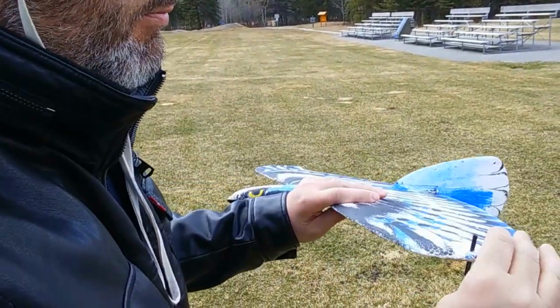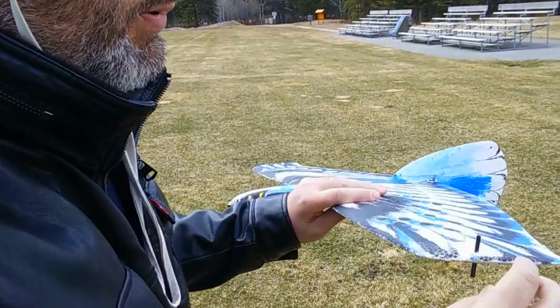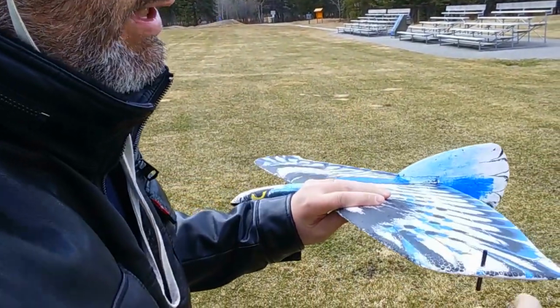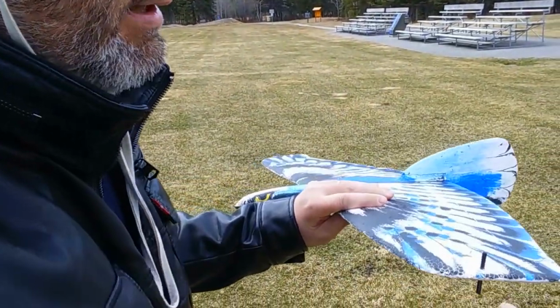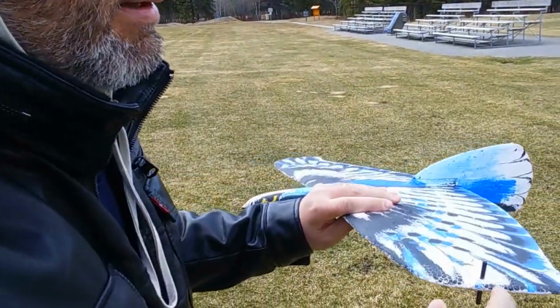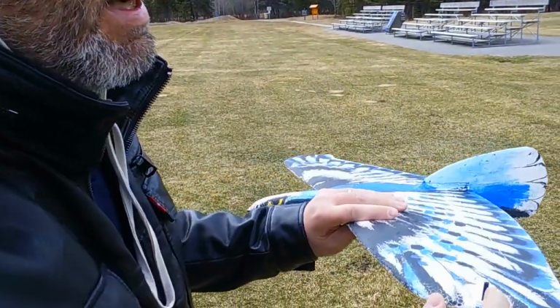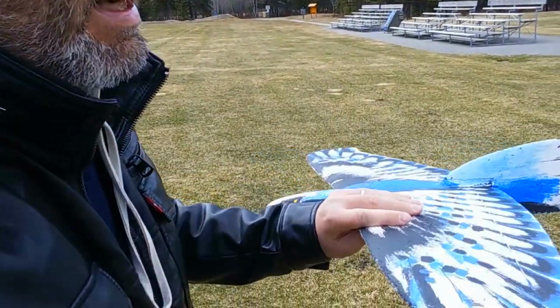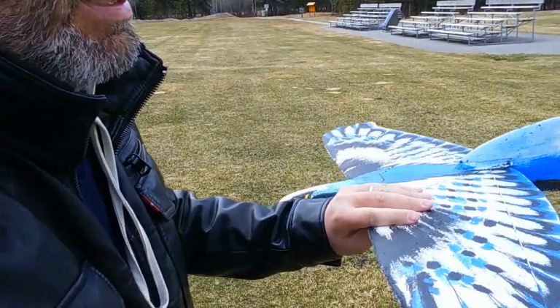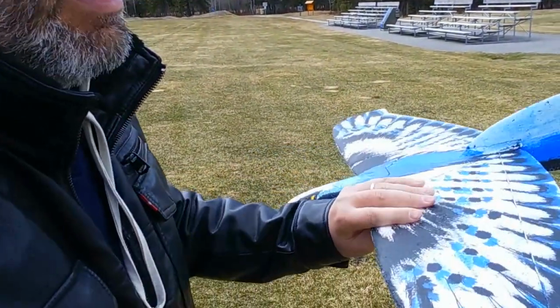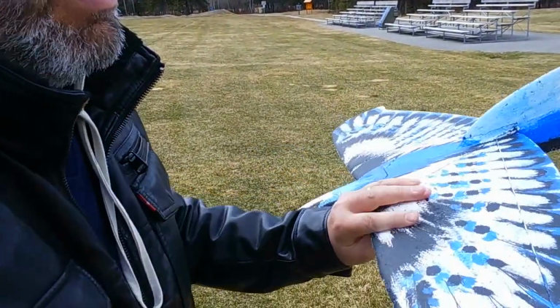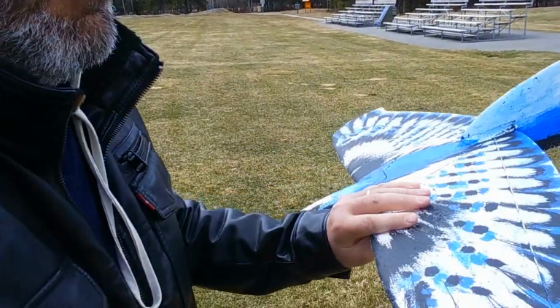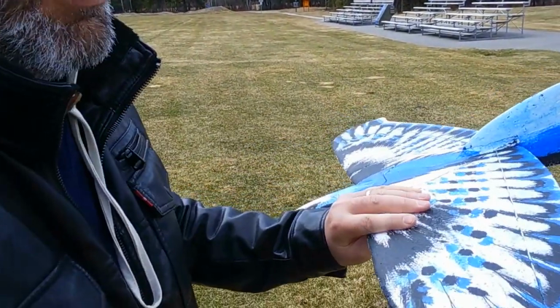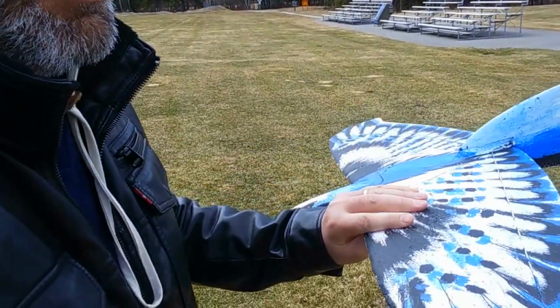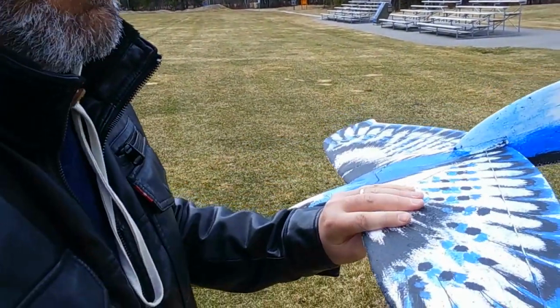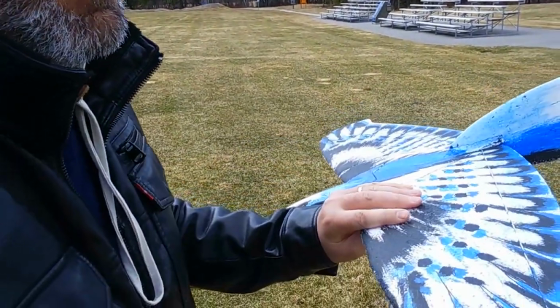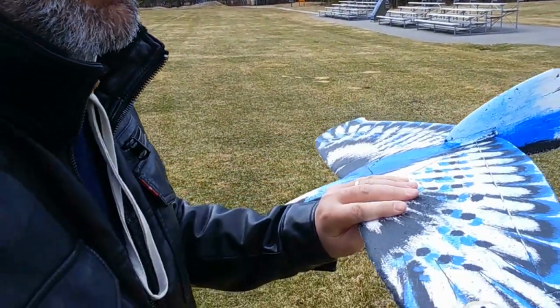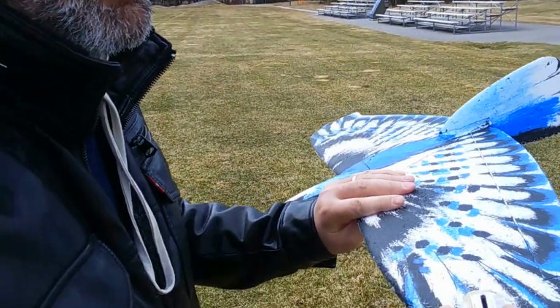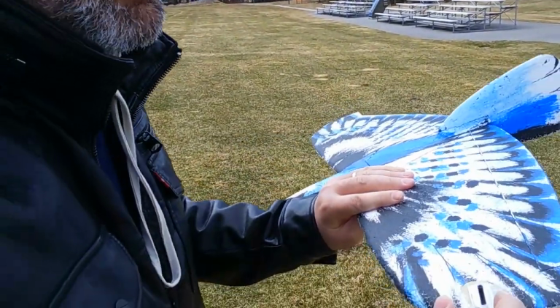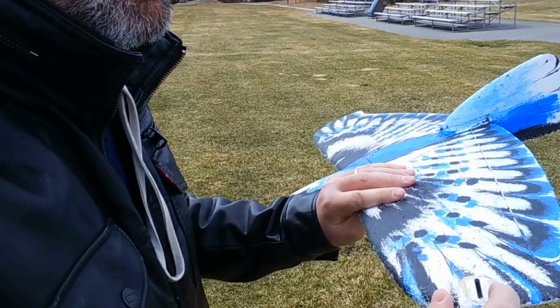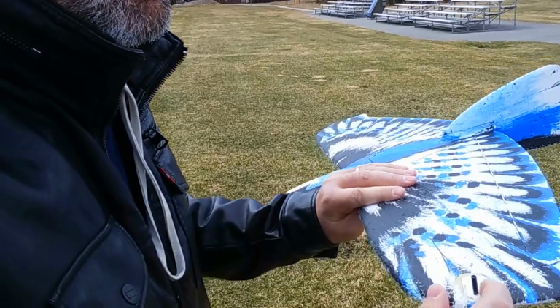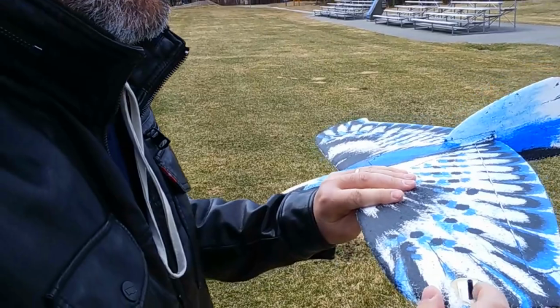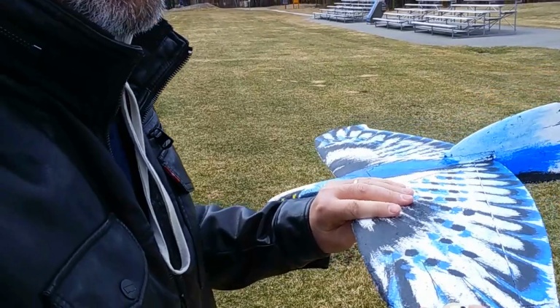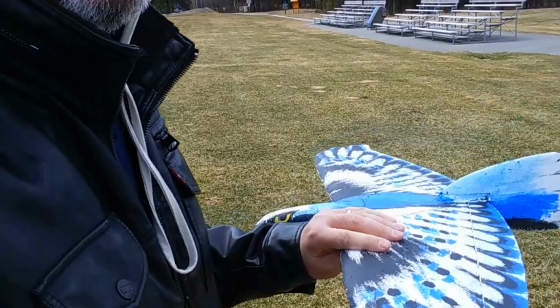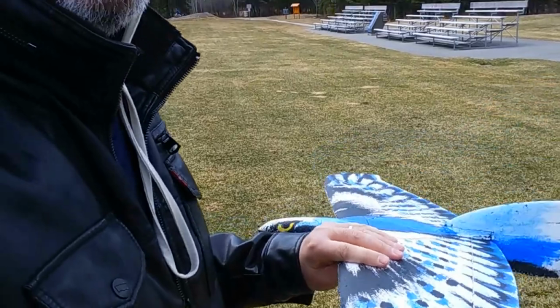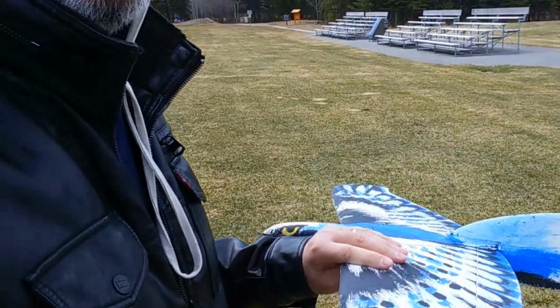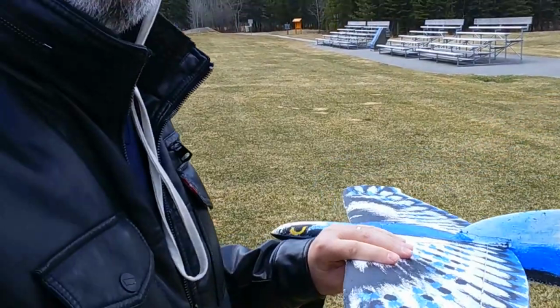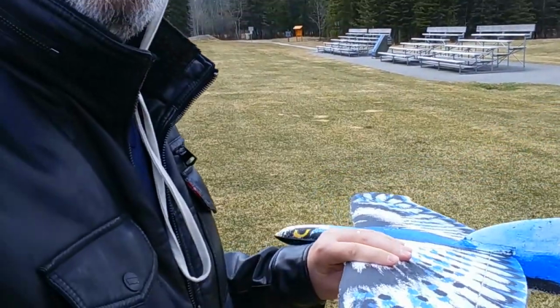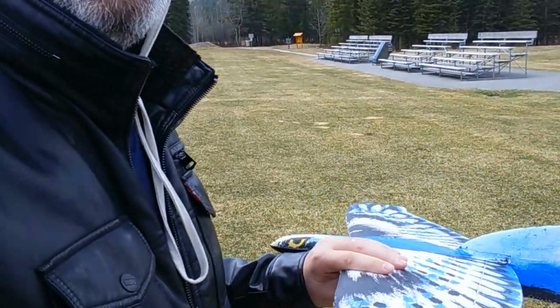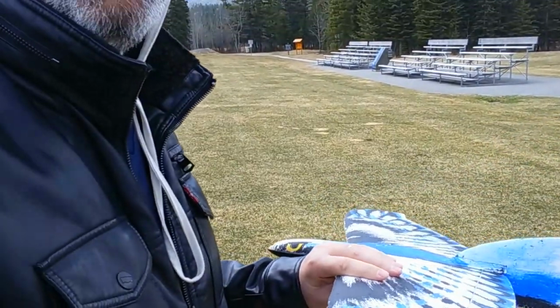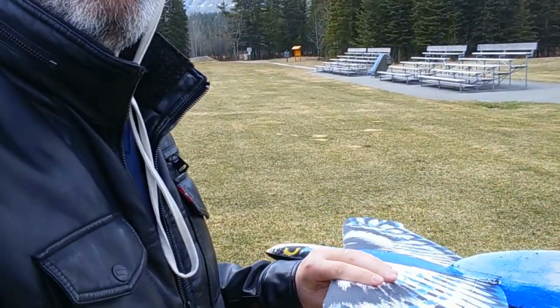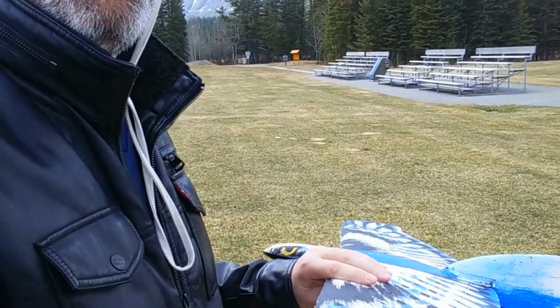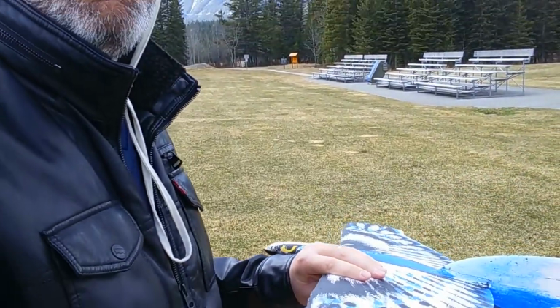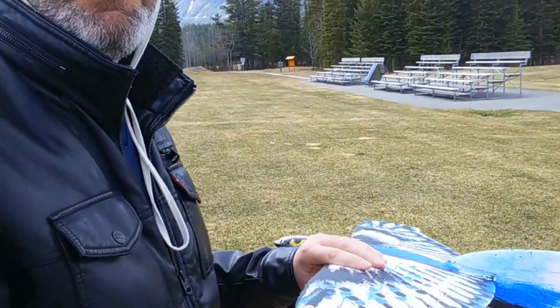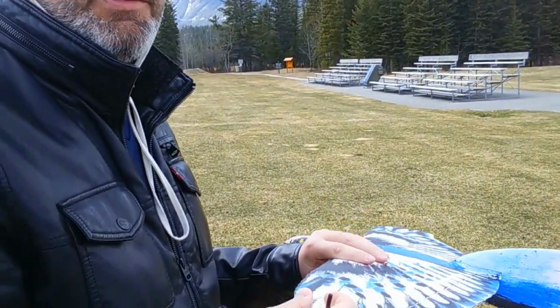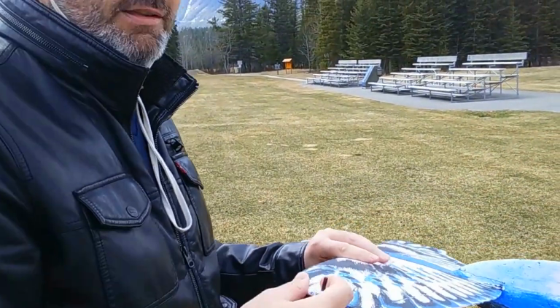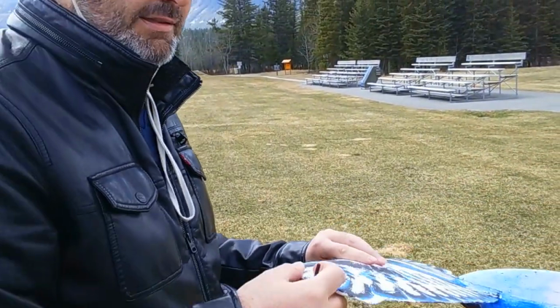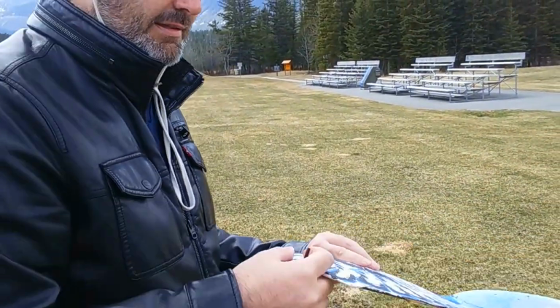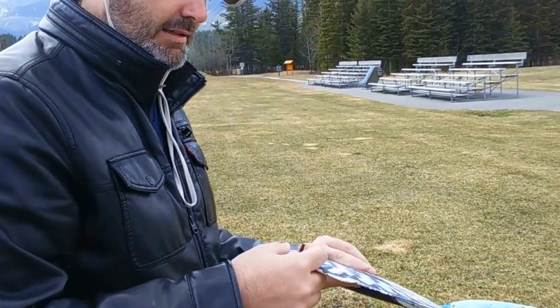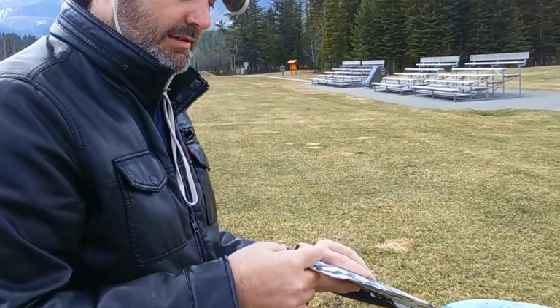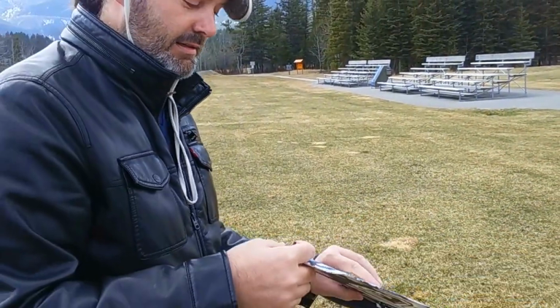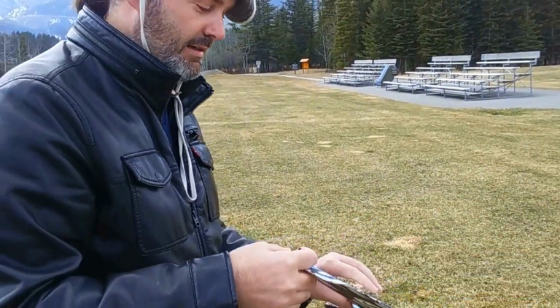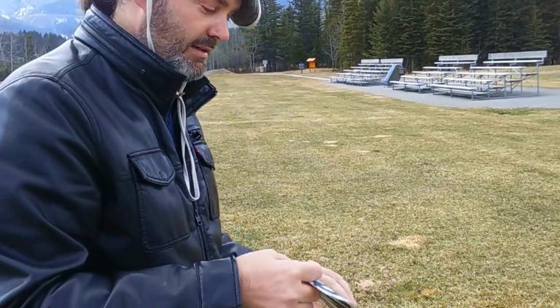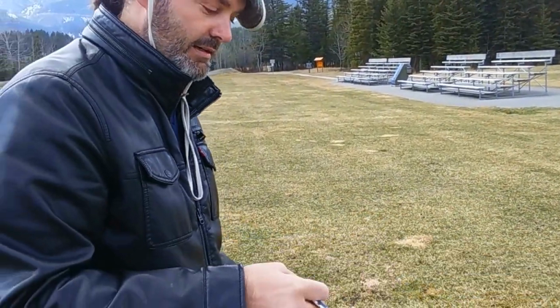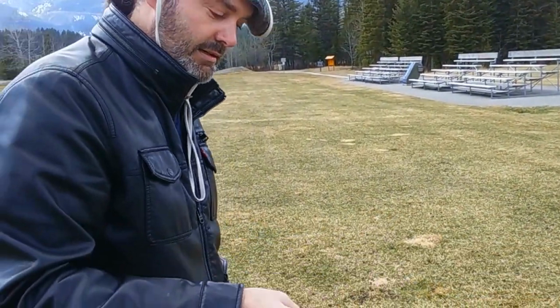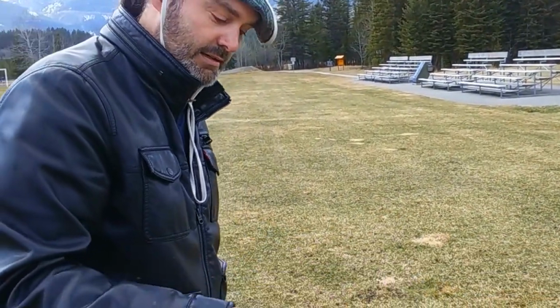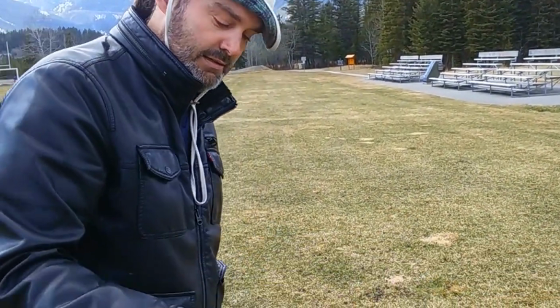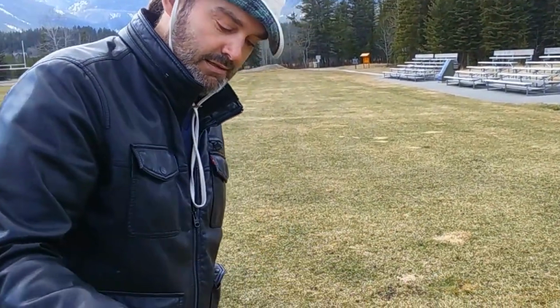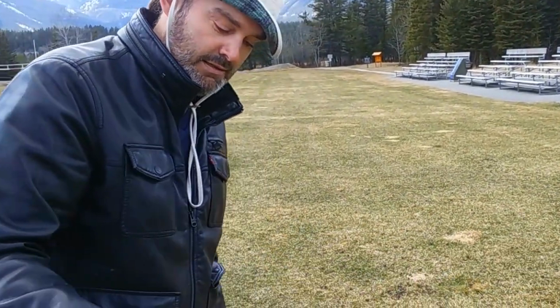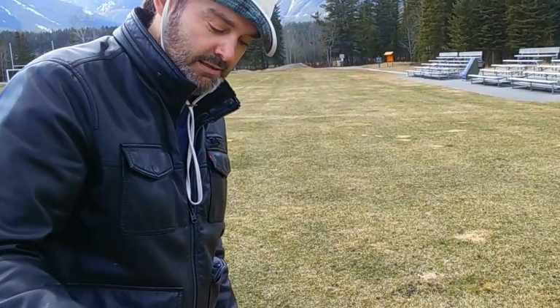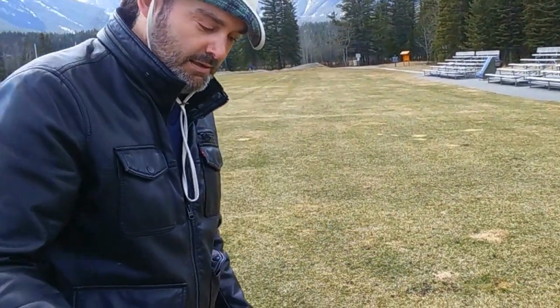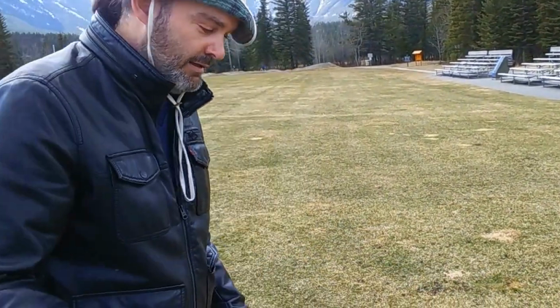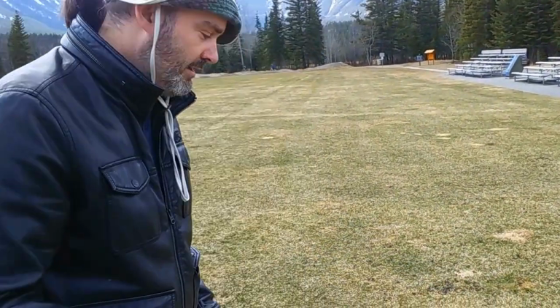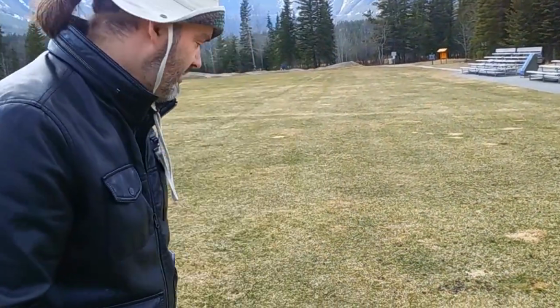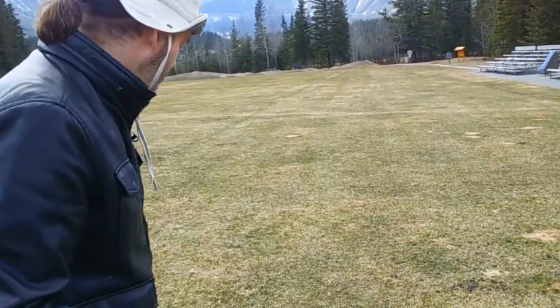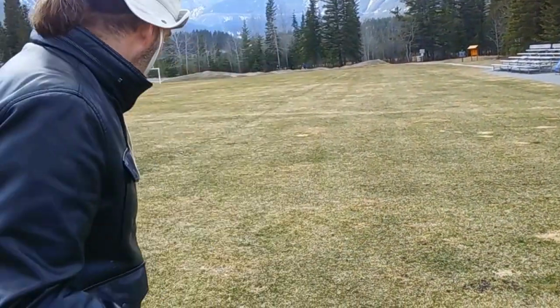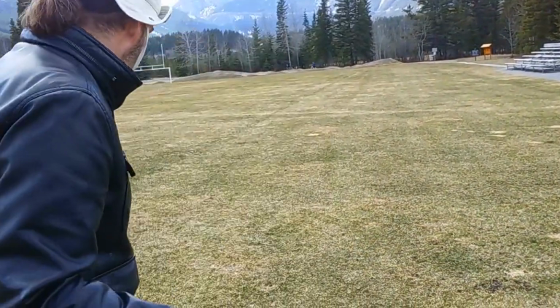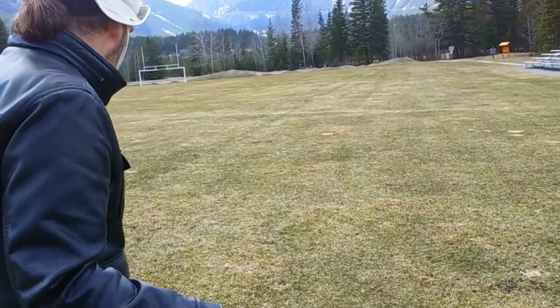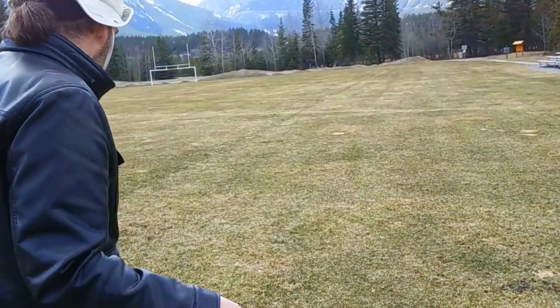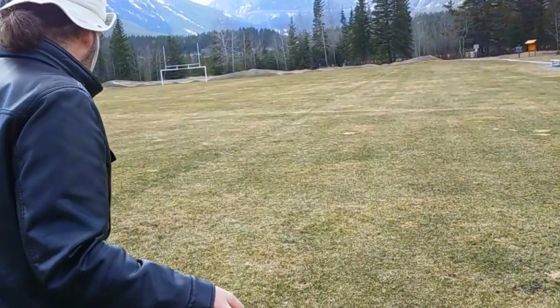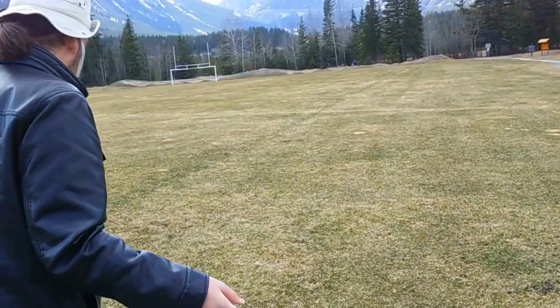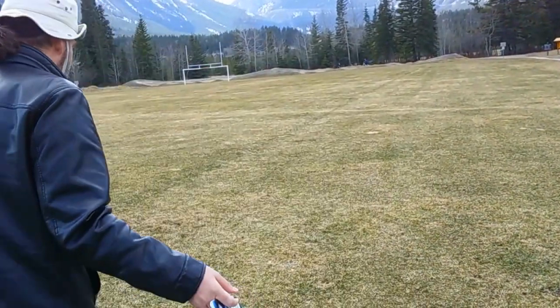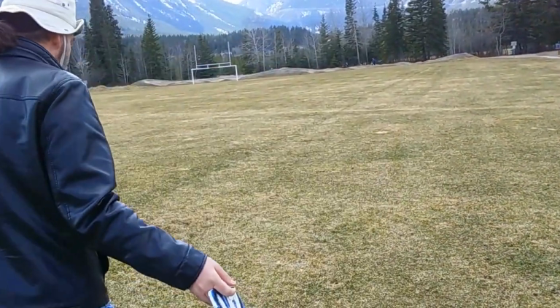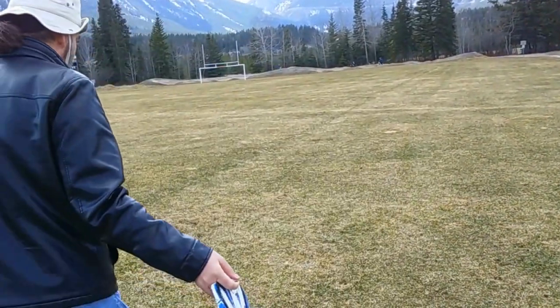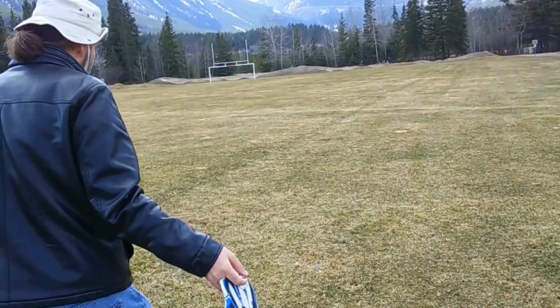But it works really good. I'm really happy with it. It's a bit gusty here today.